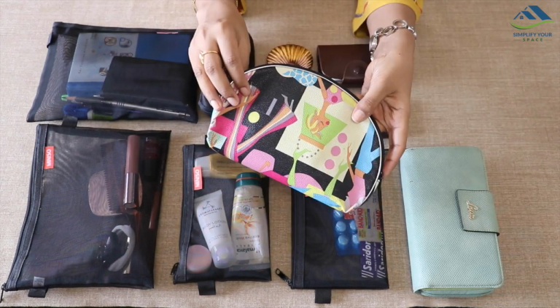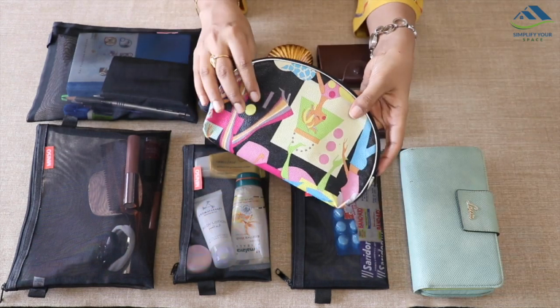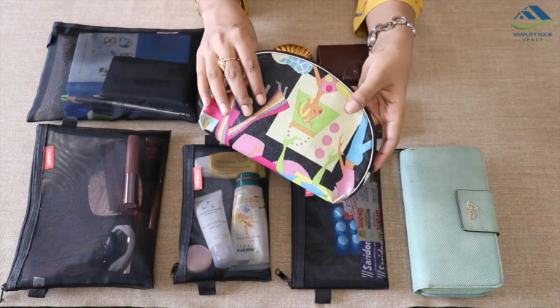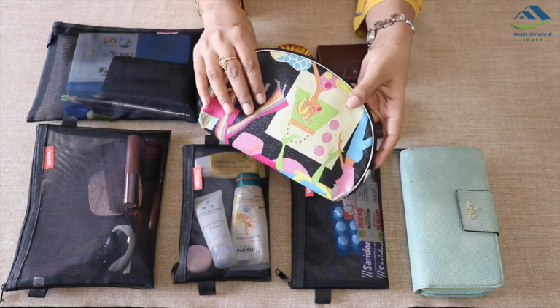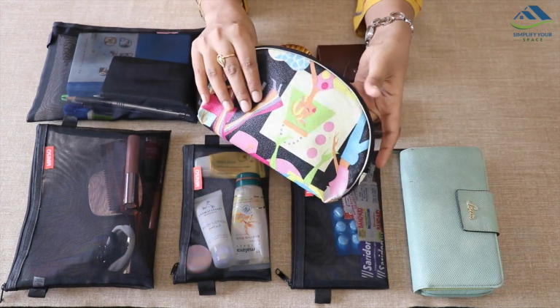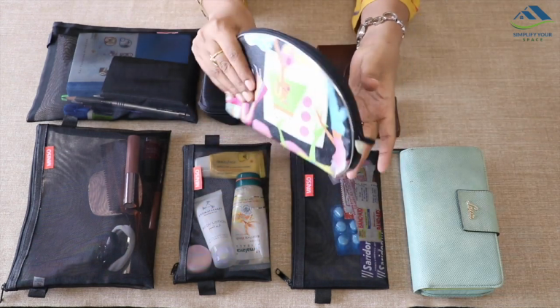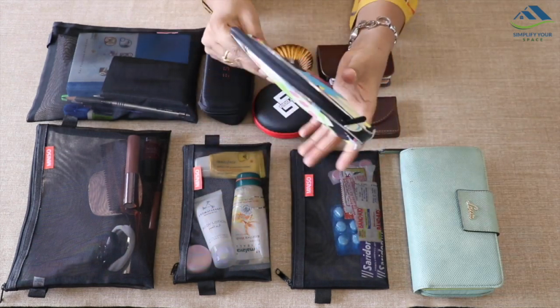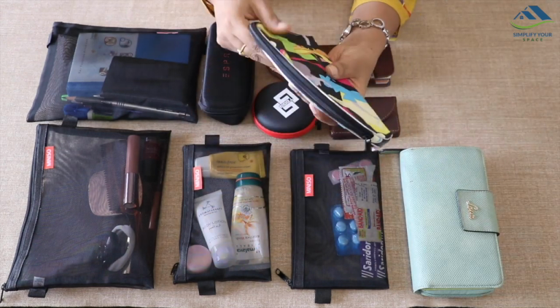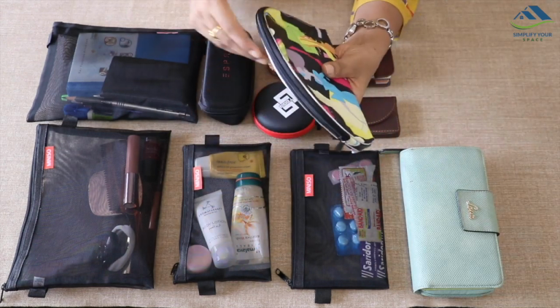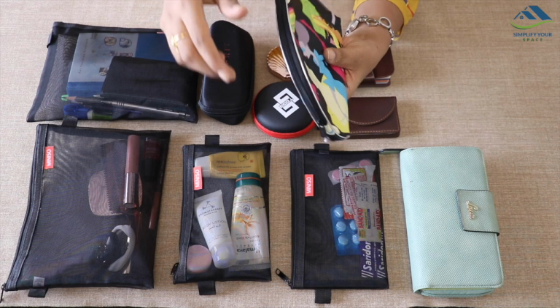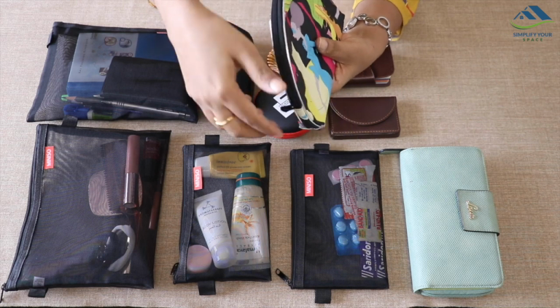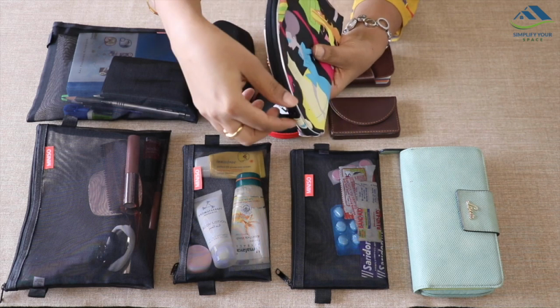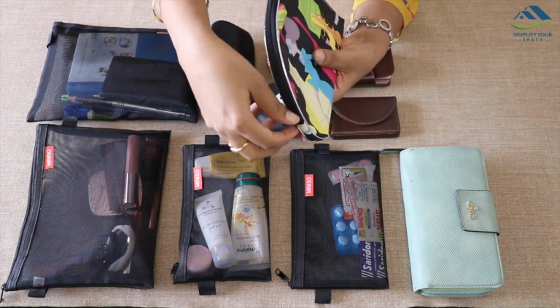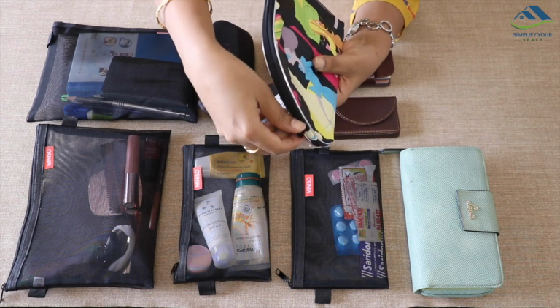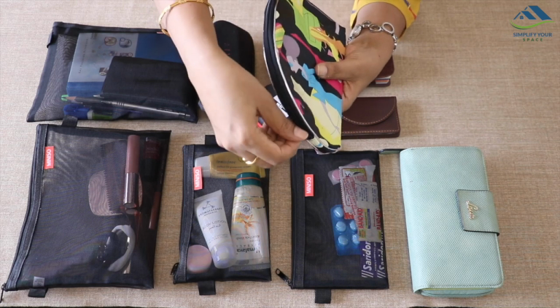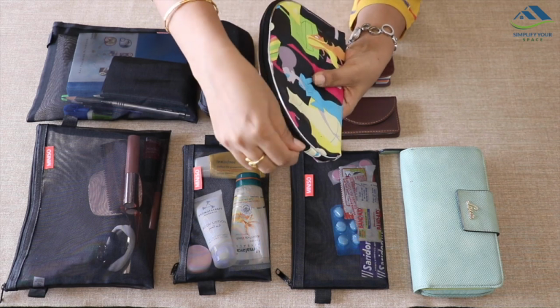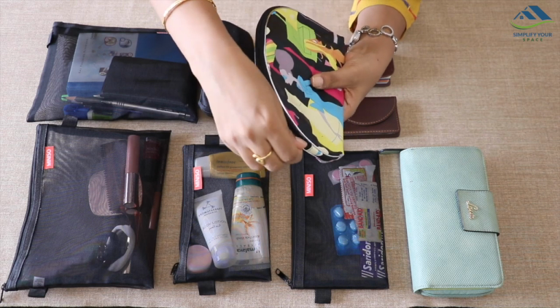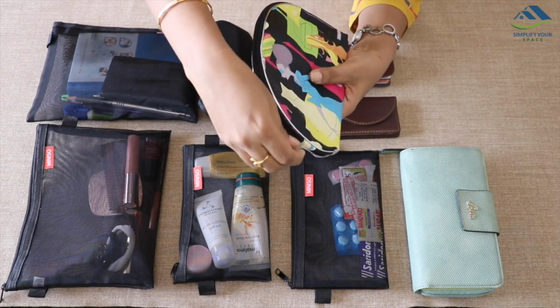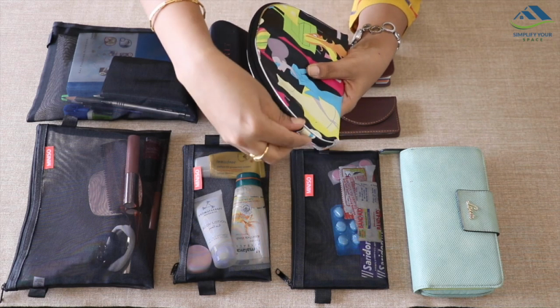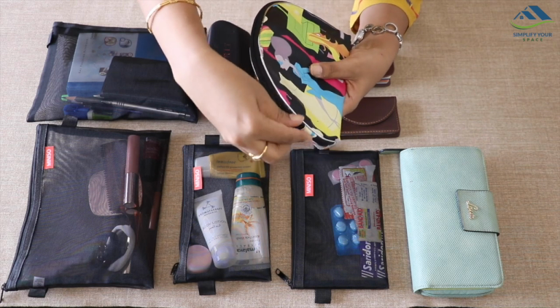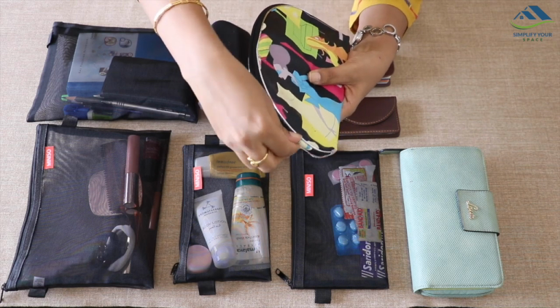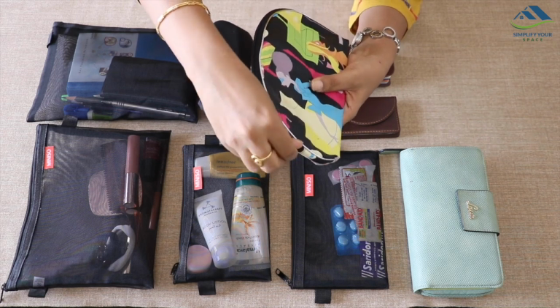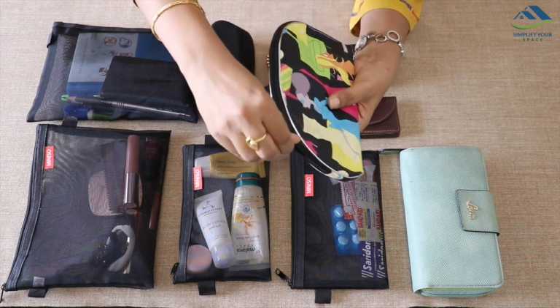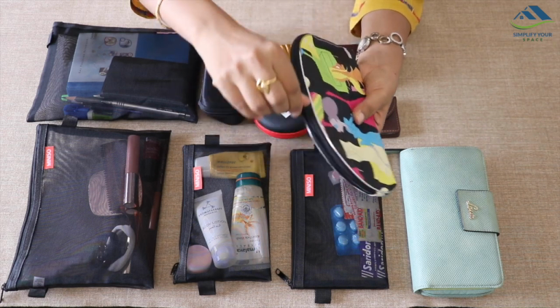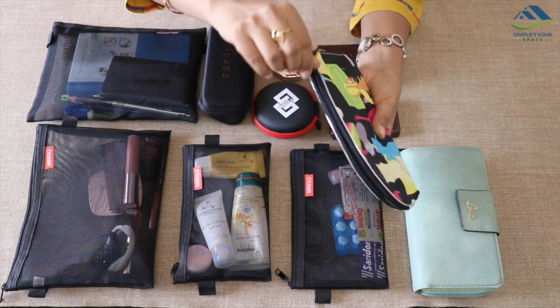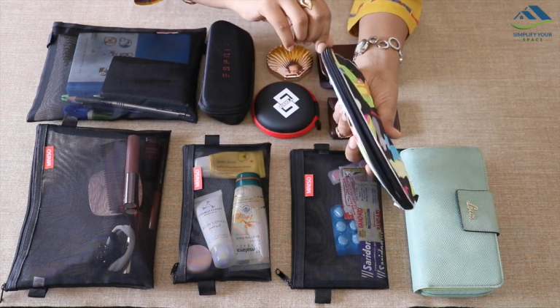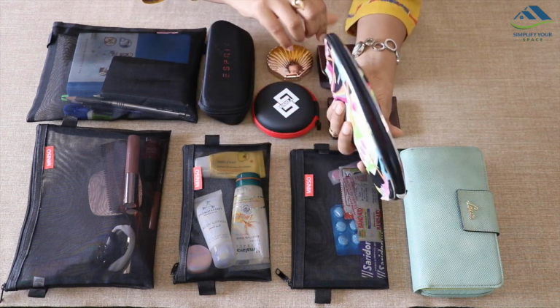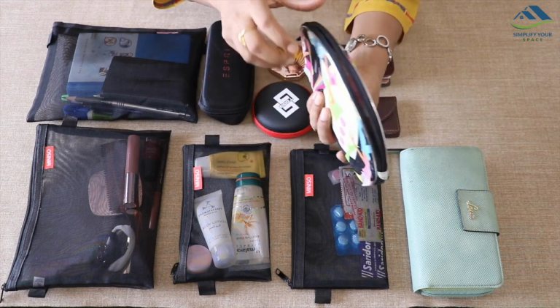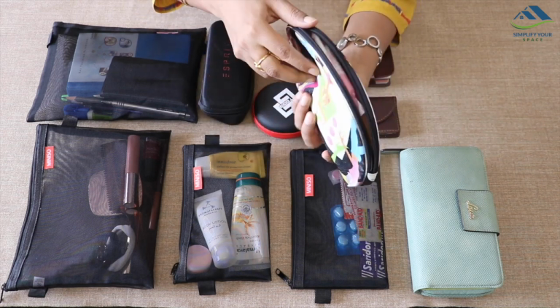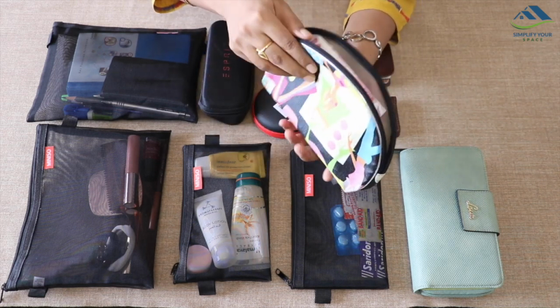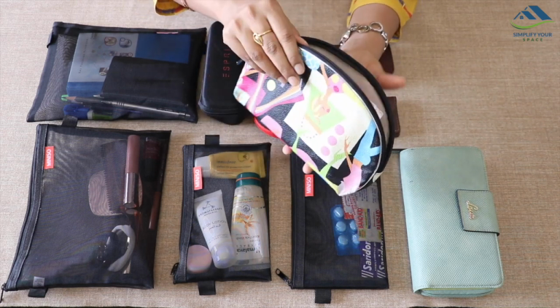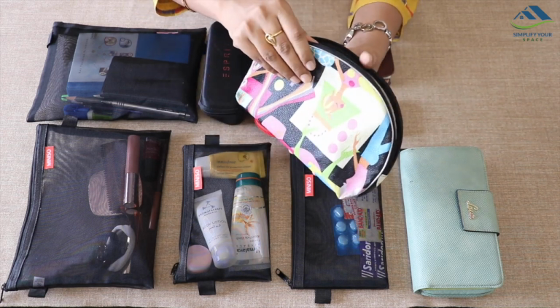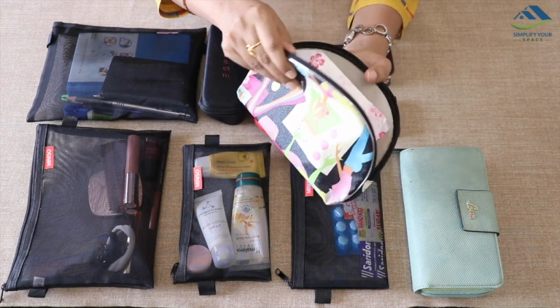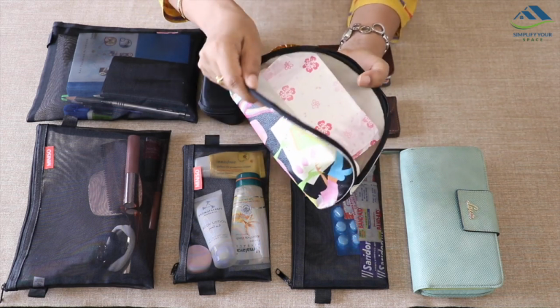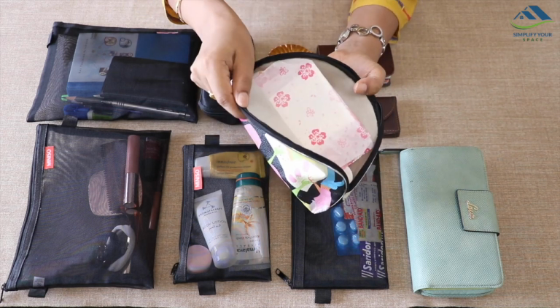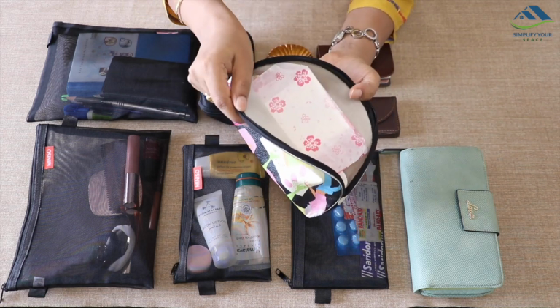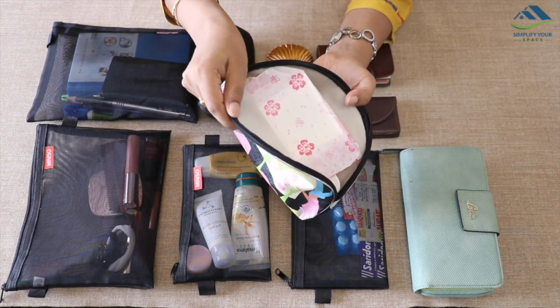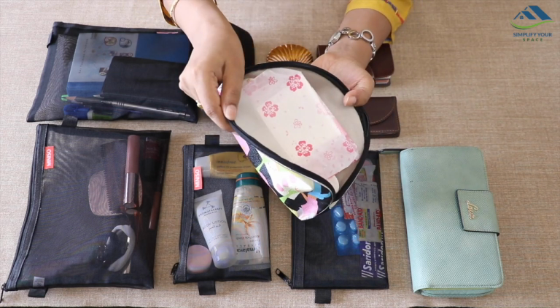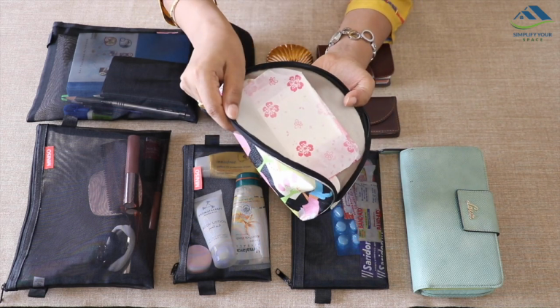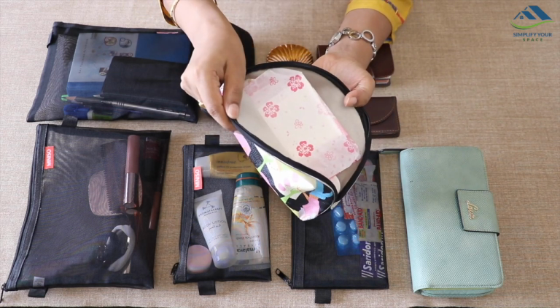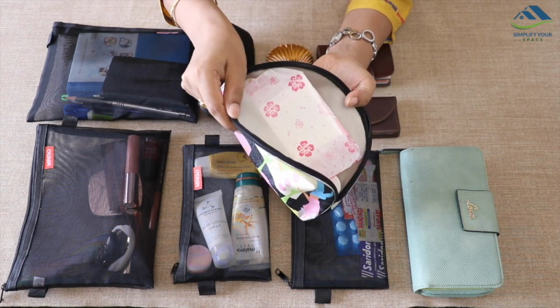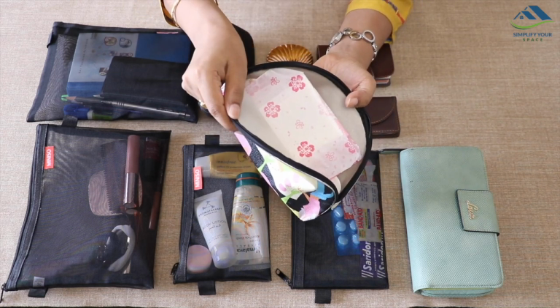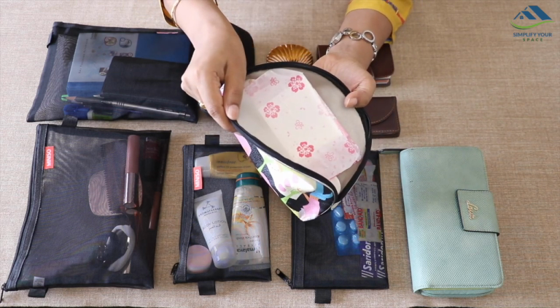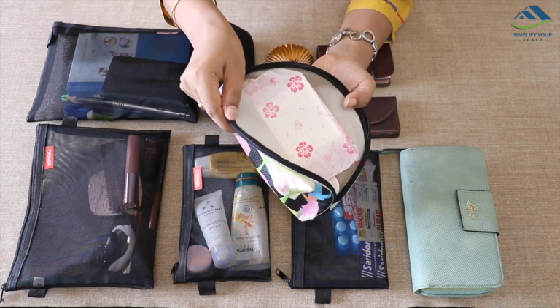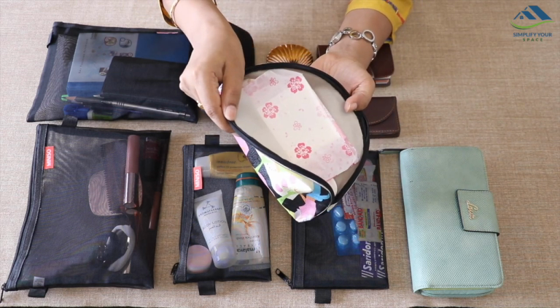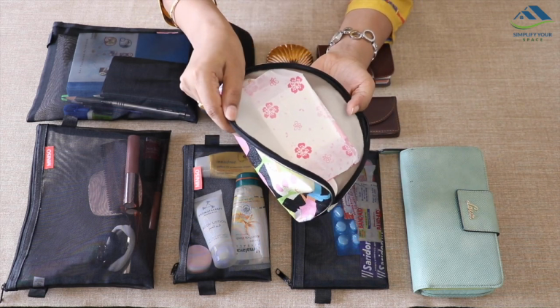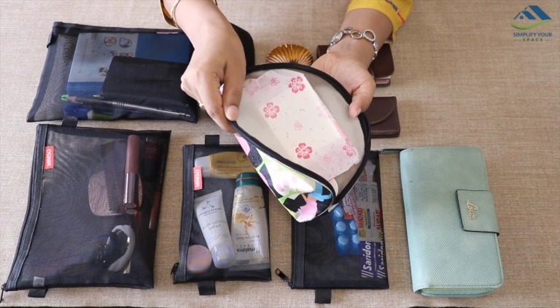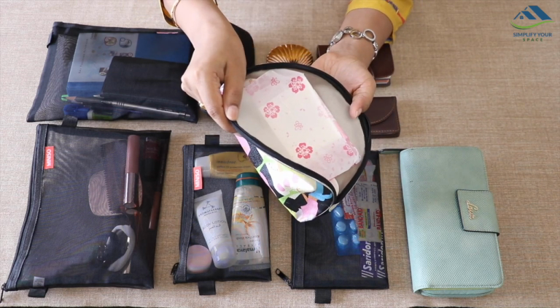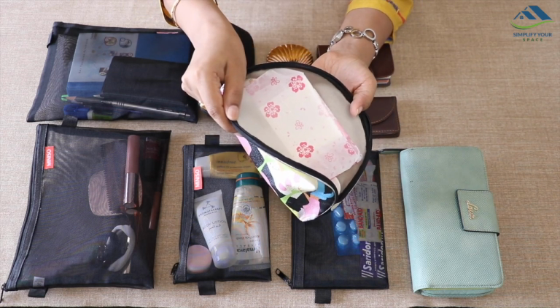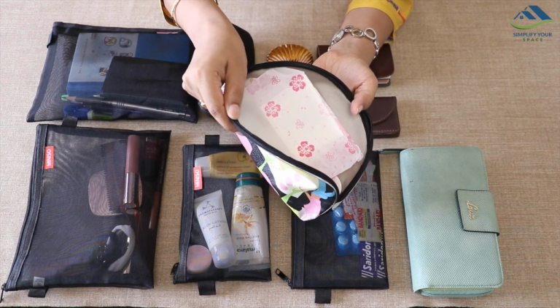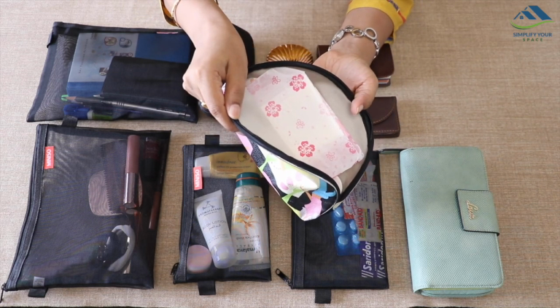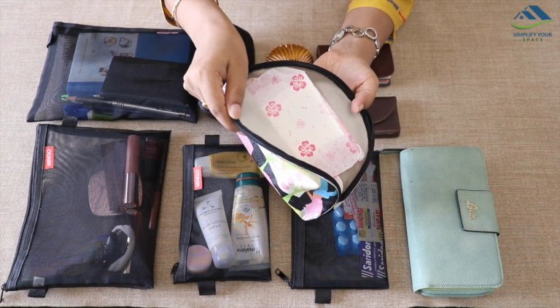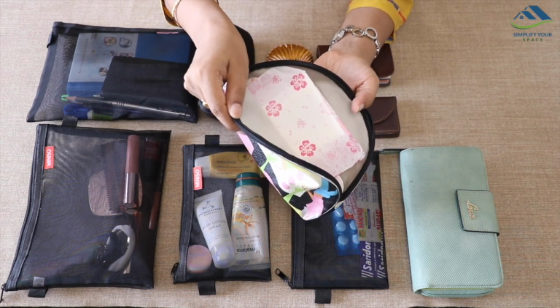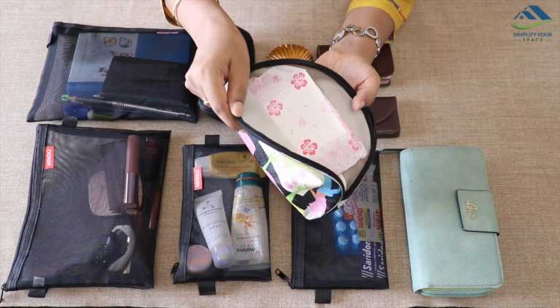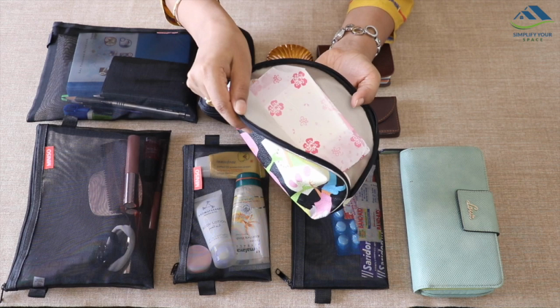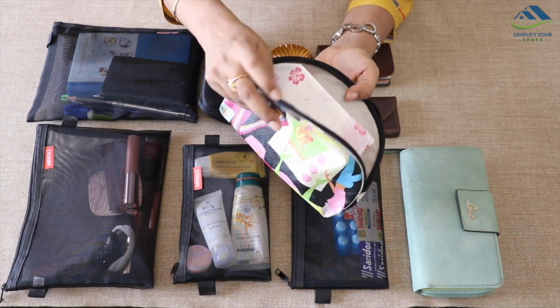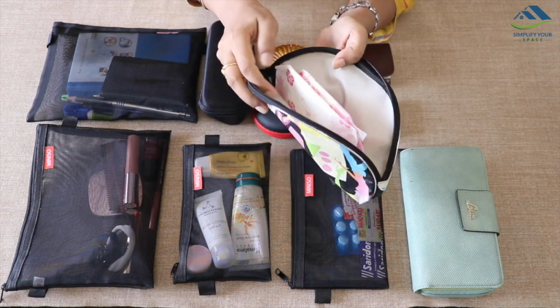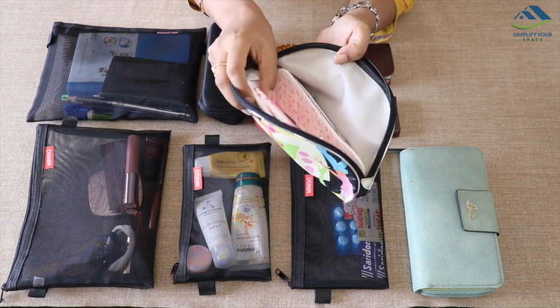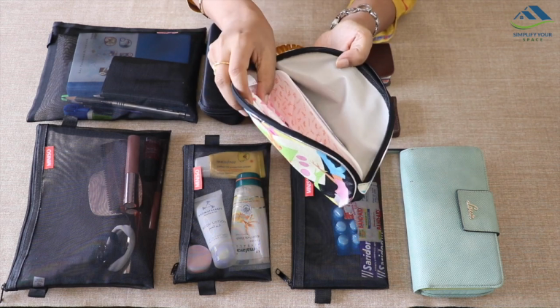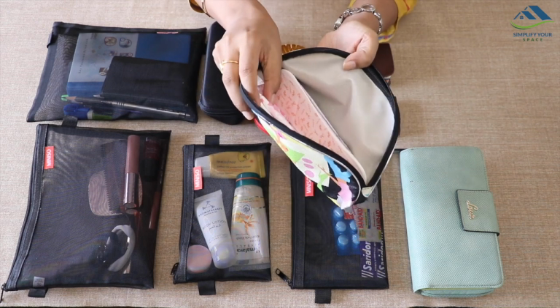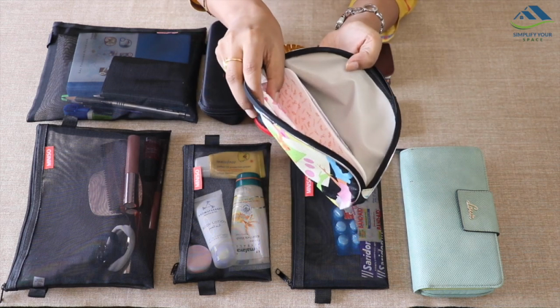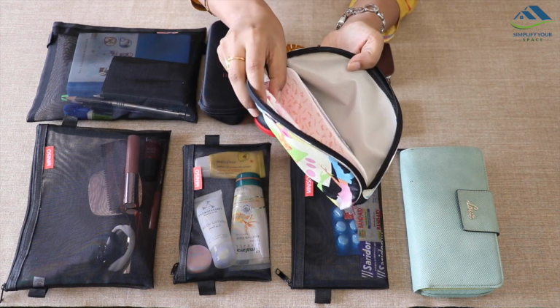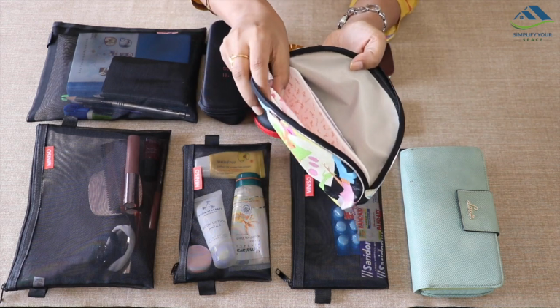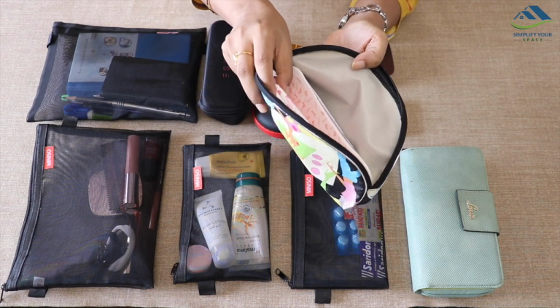This slim pouch is for hygiene products. By keeping them in this pouch, it is very convenient to carry to the restrooms.